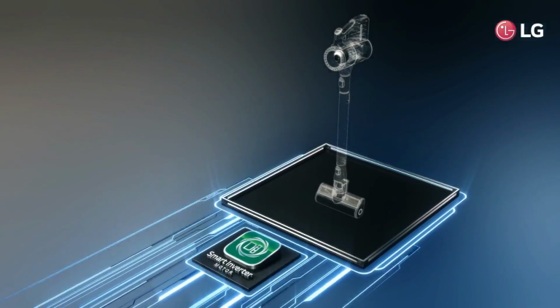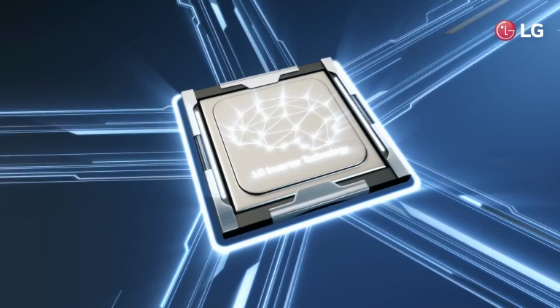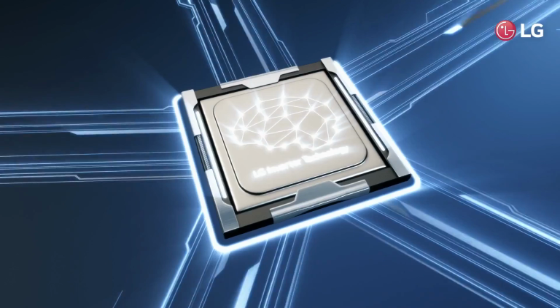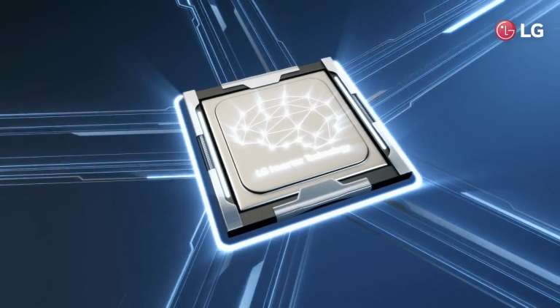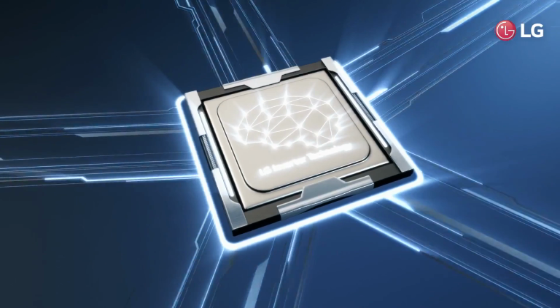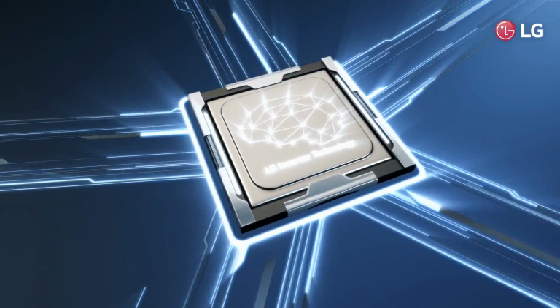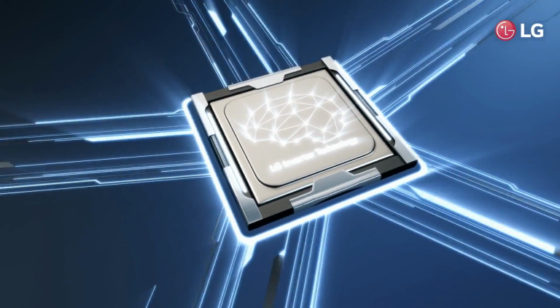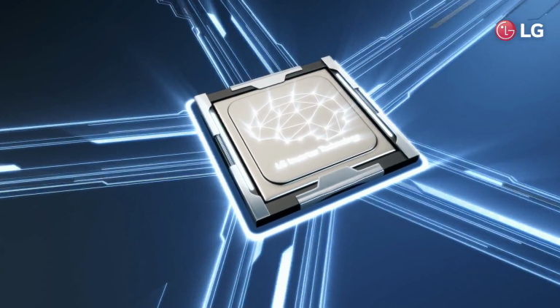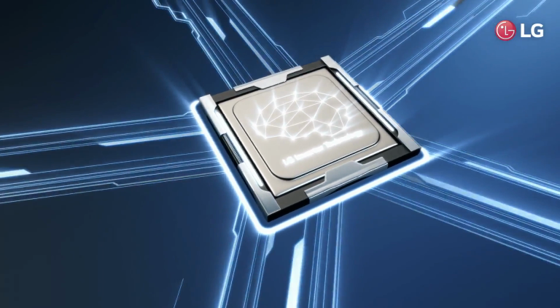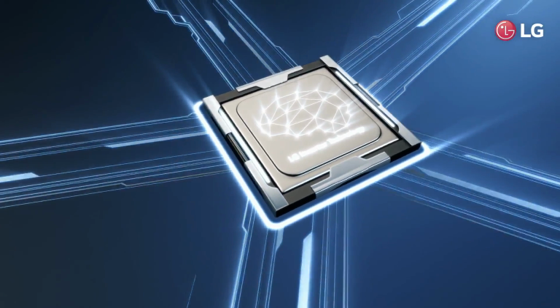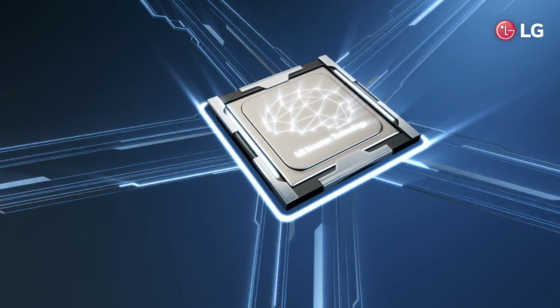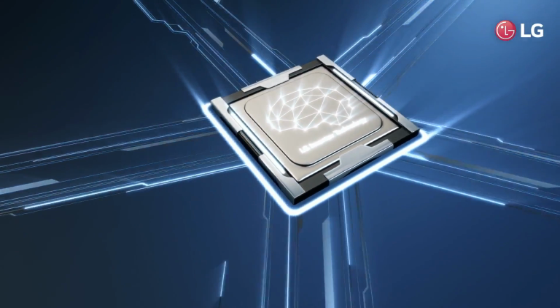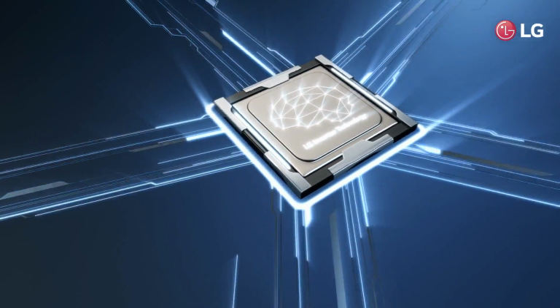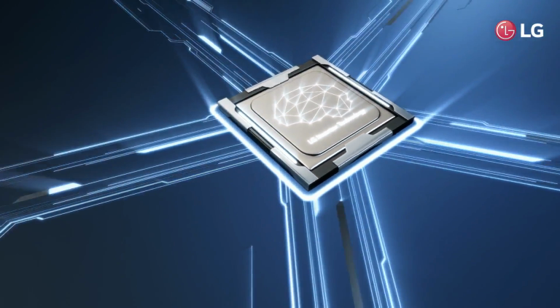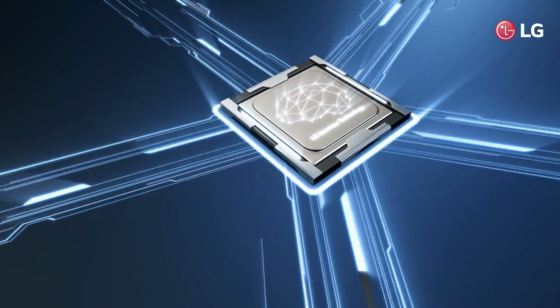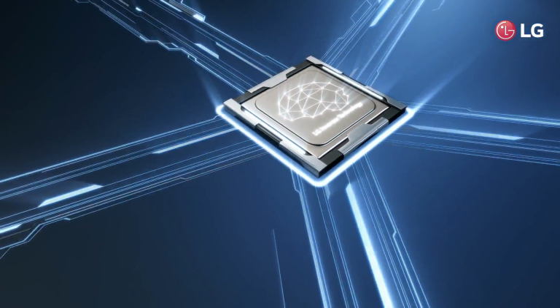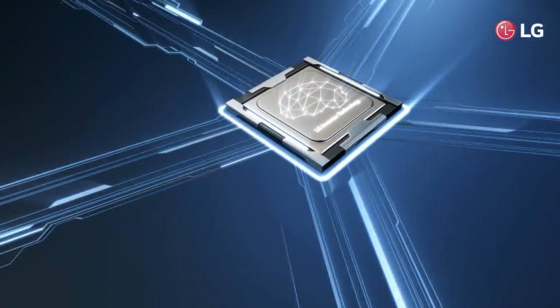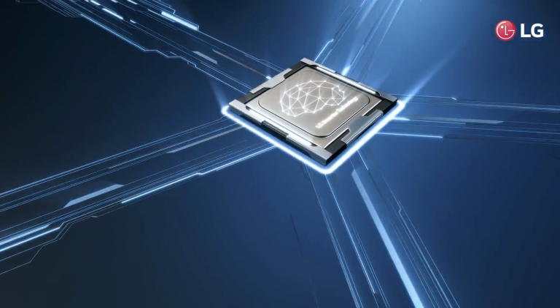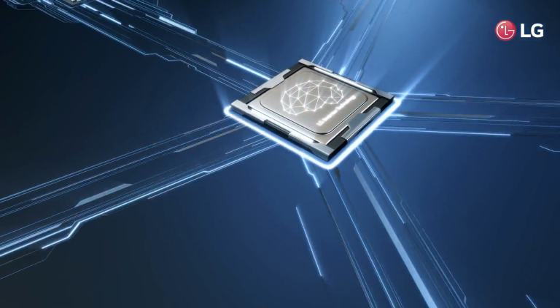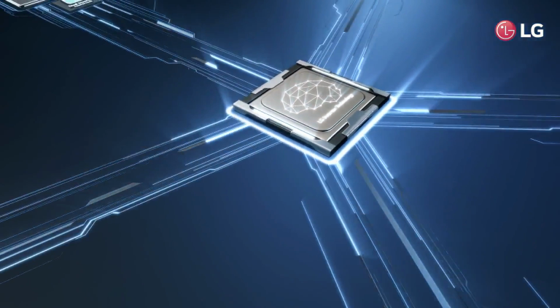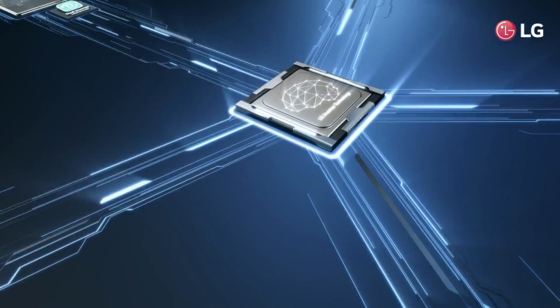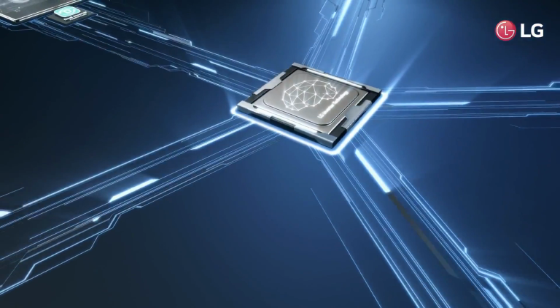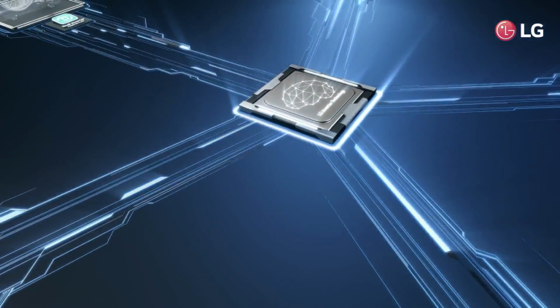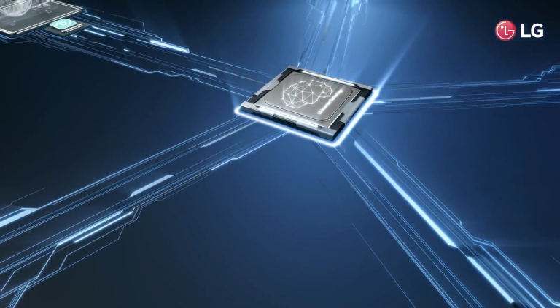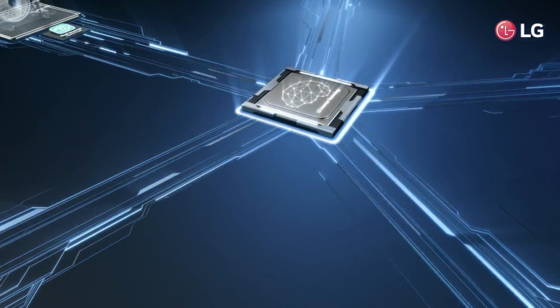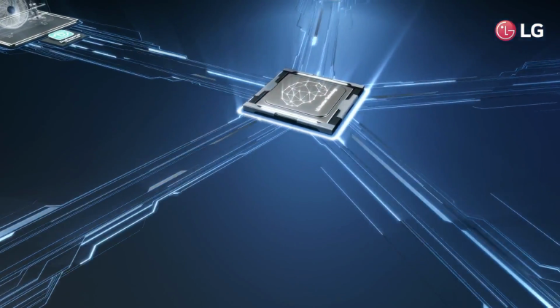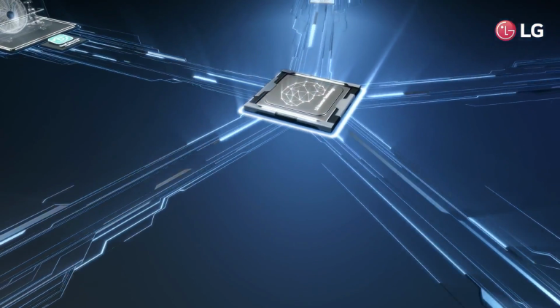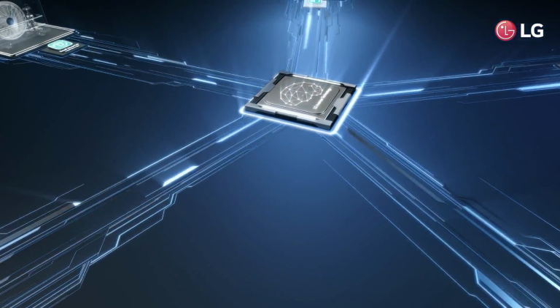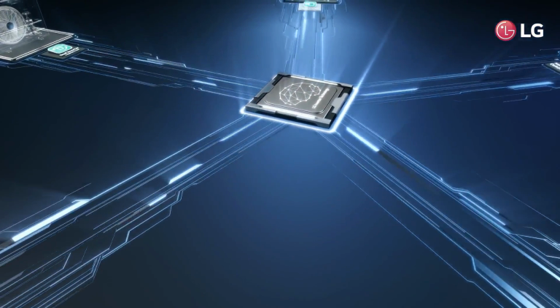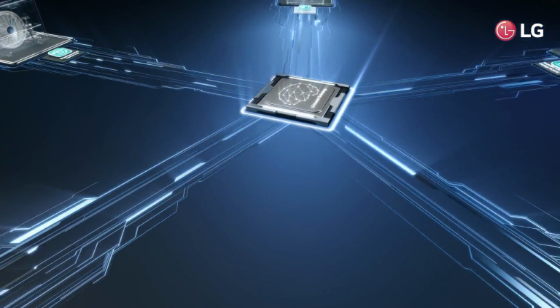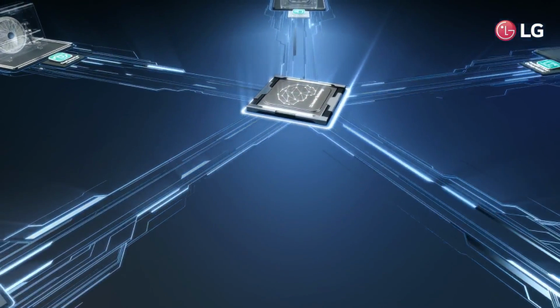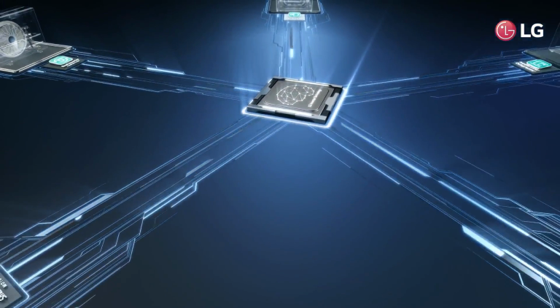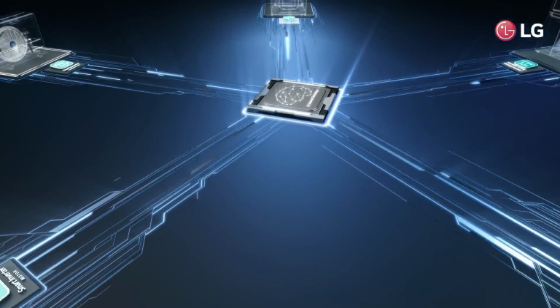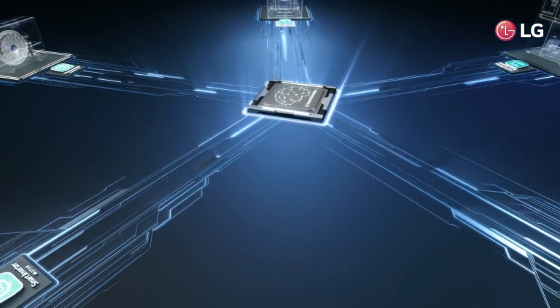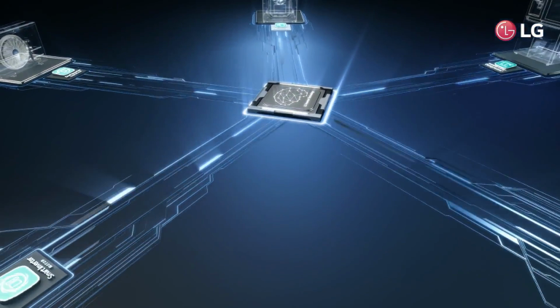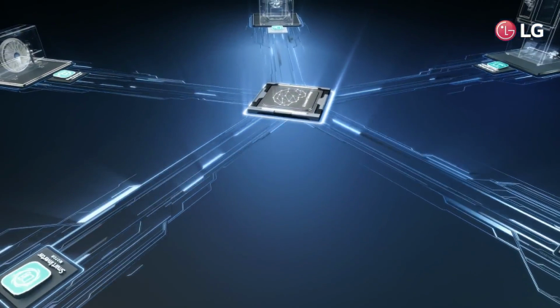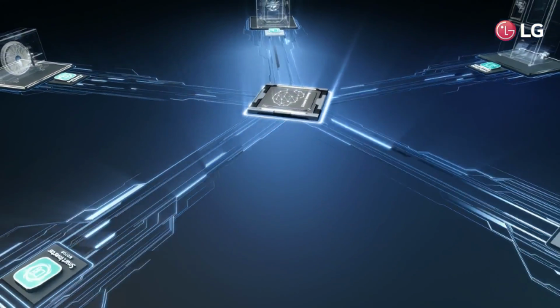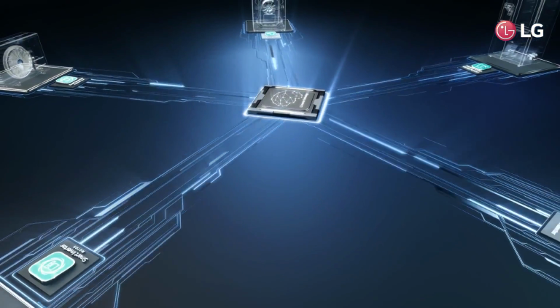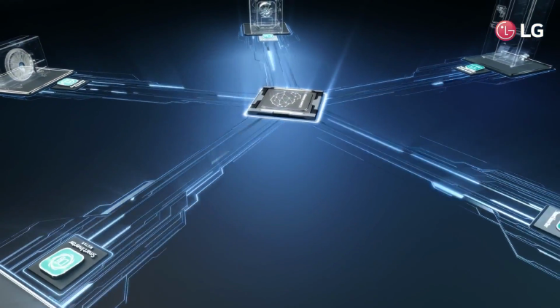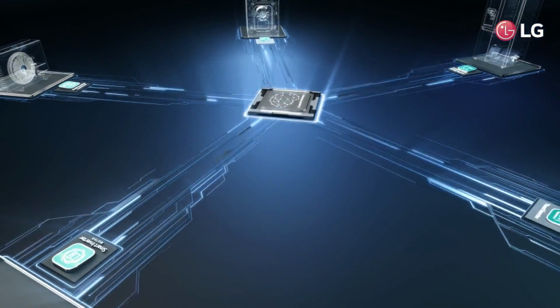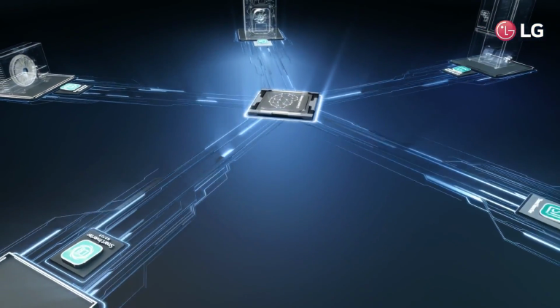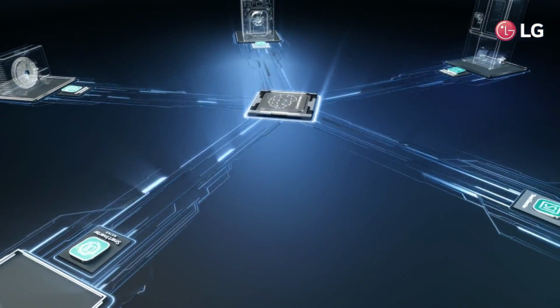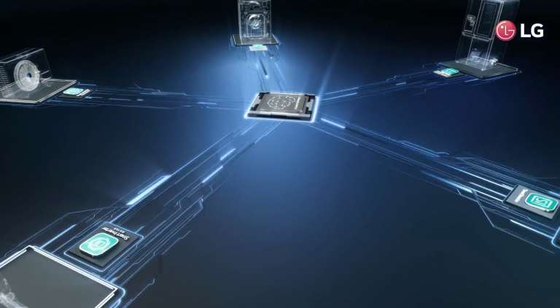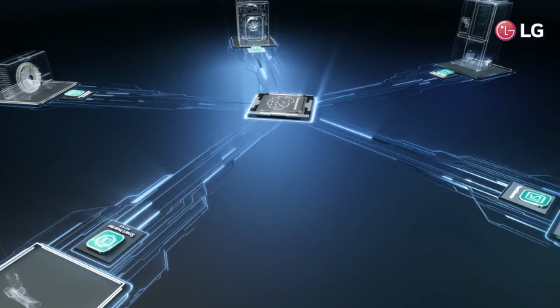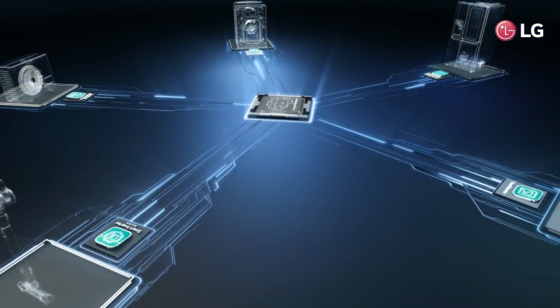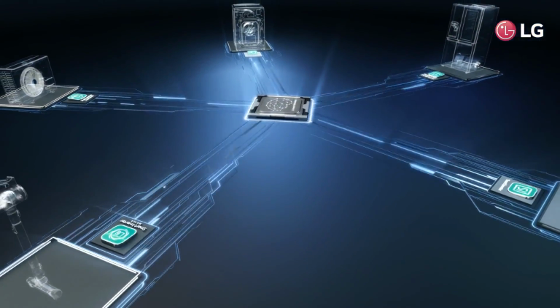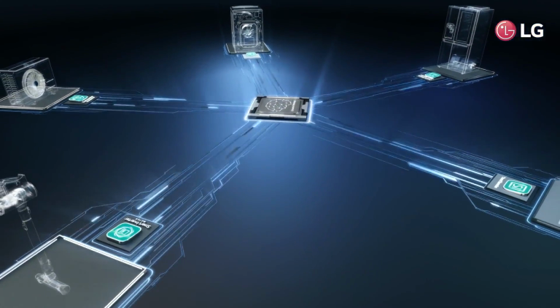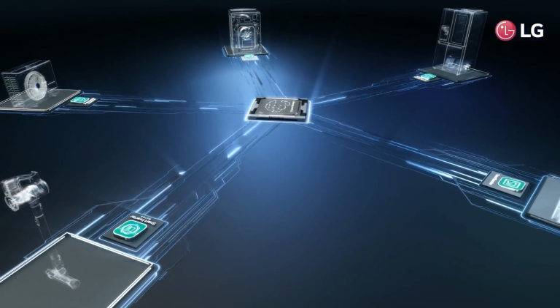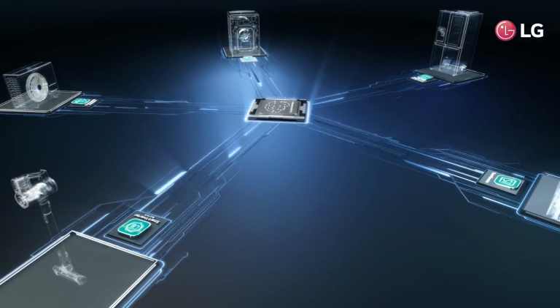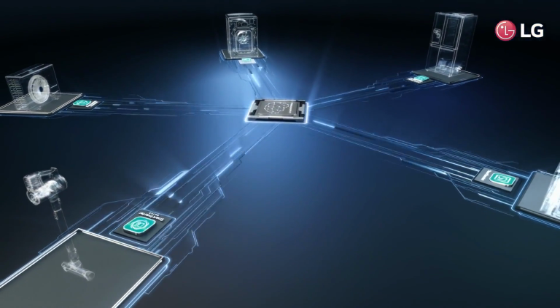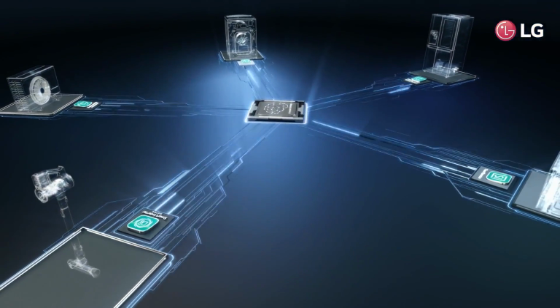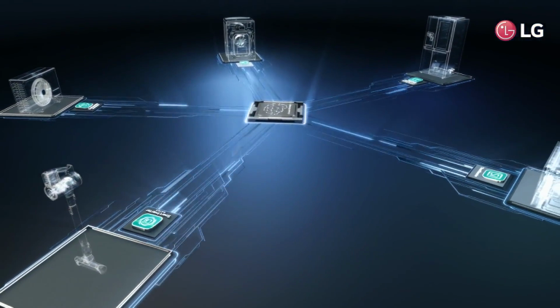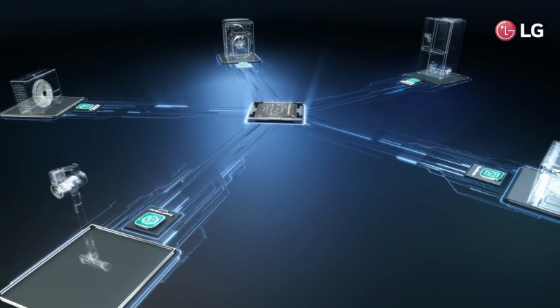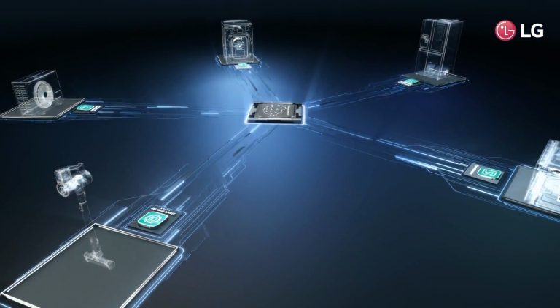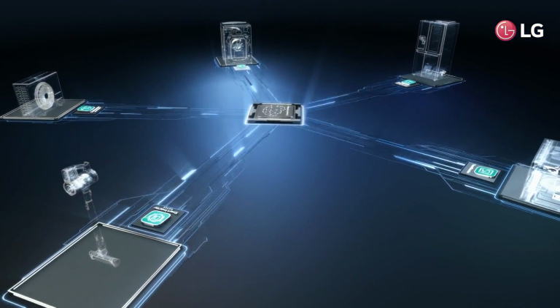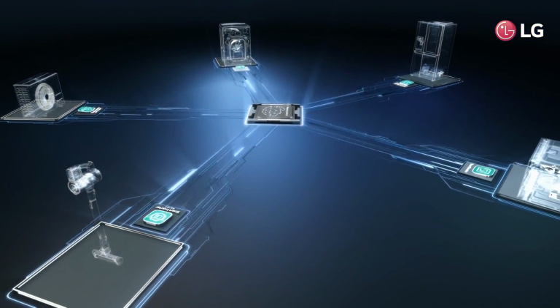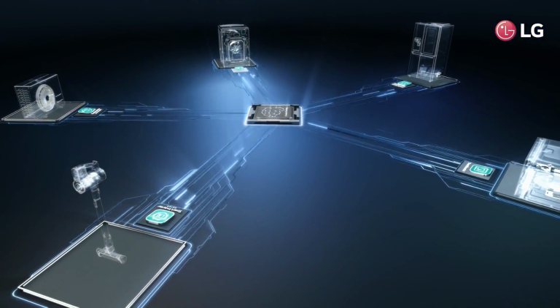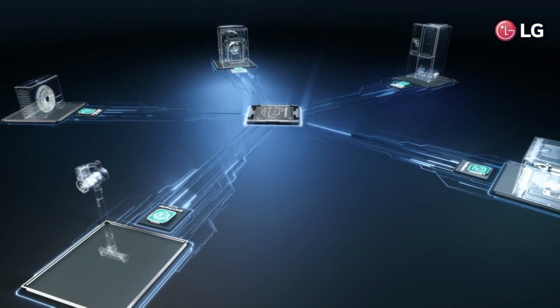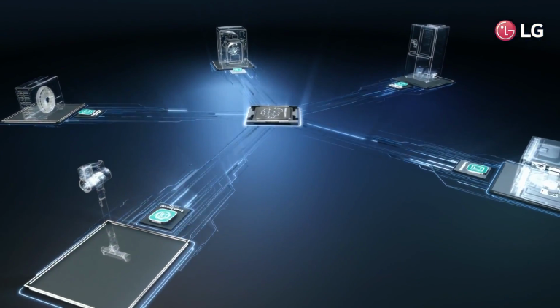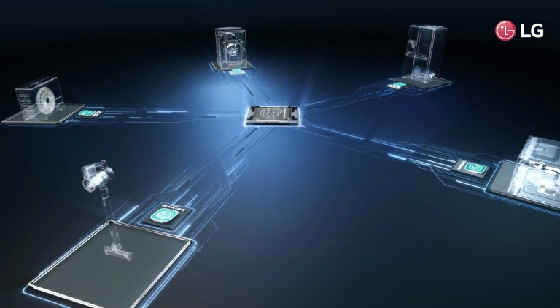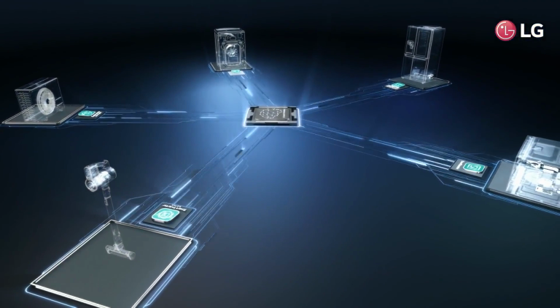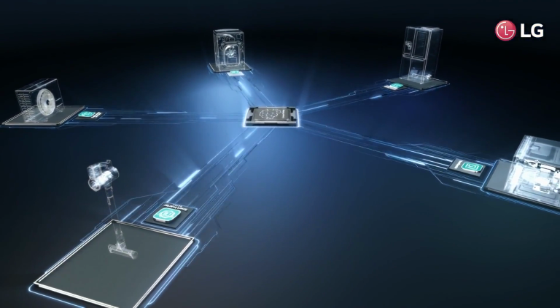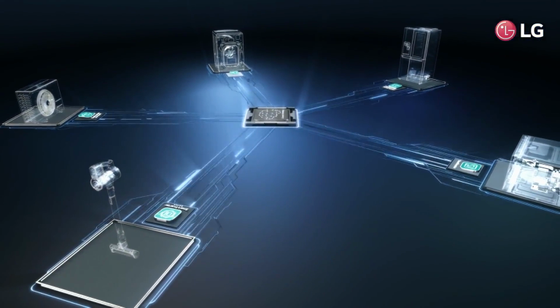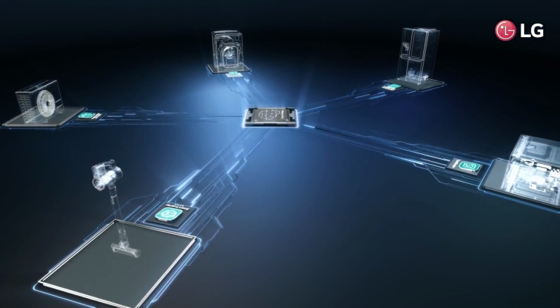LG inverter technology, backed up with a 10-year warranty, is applied in LG's entire home appliance lineup.